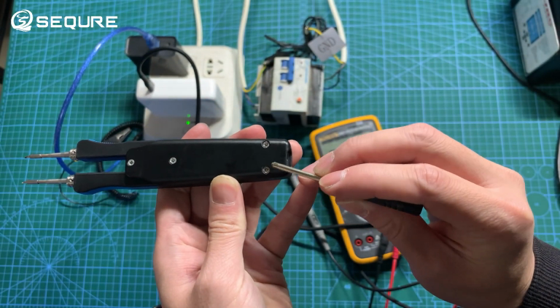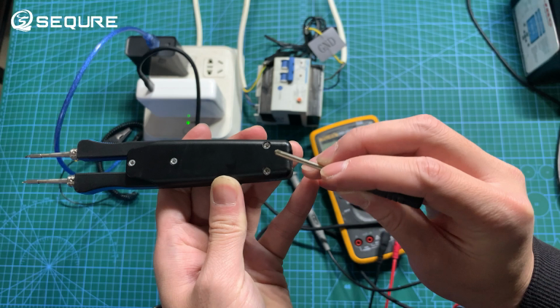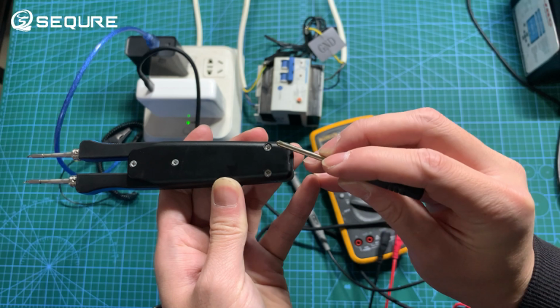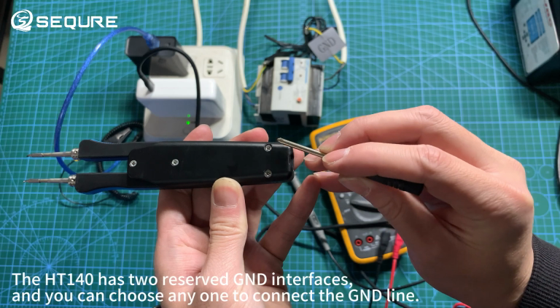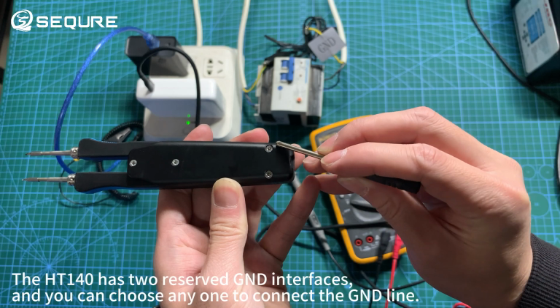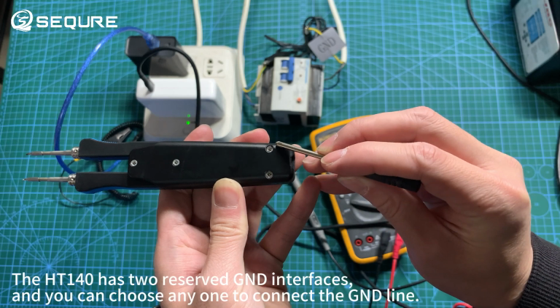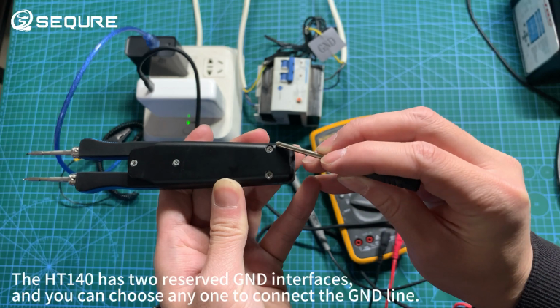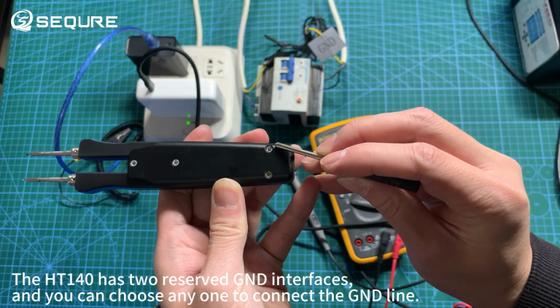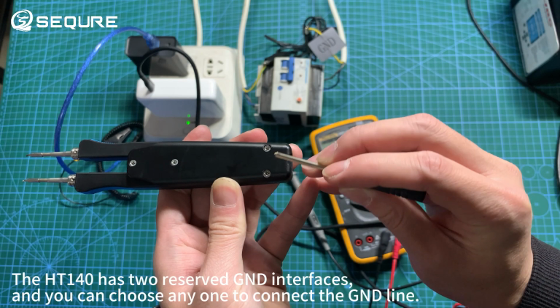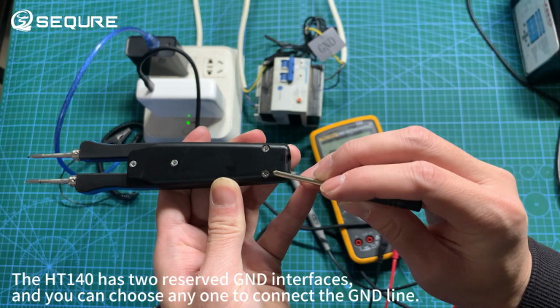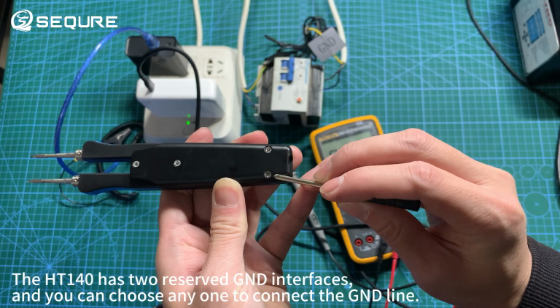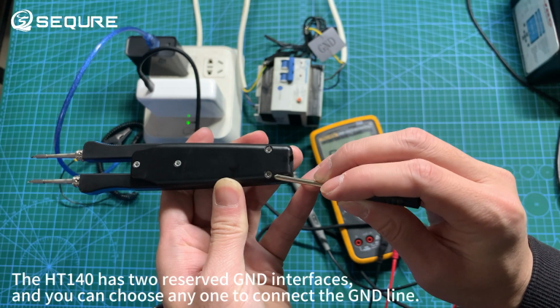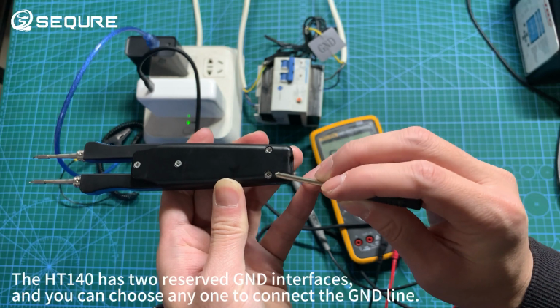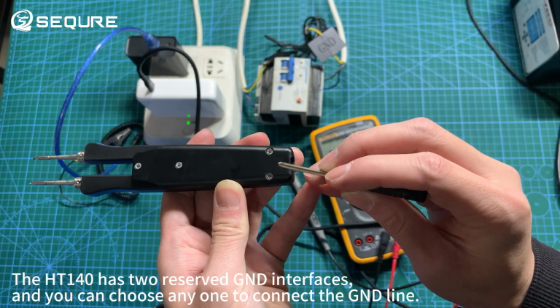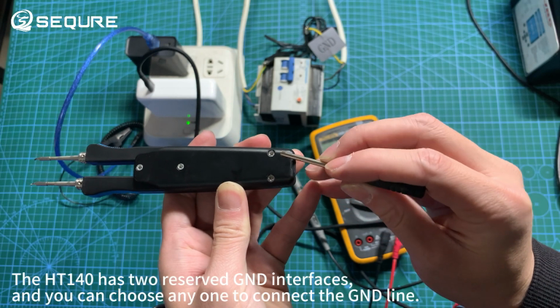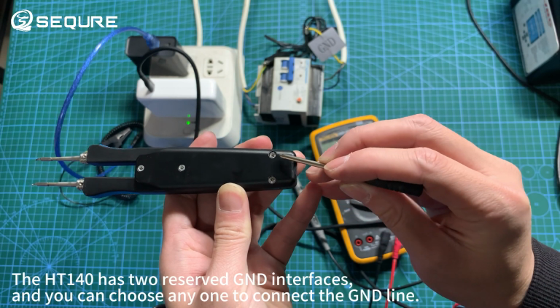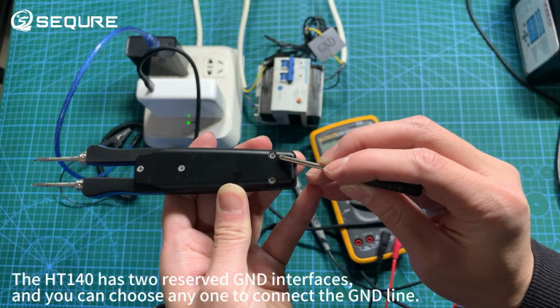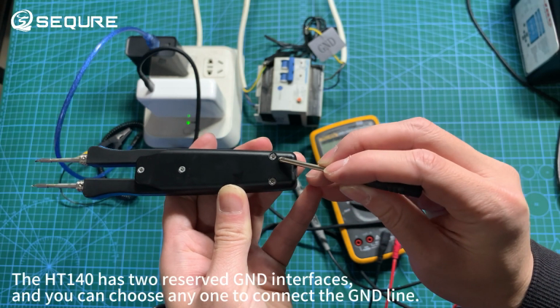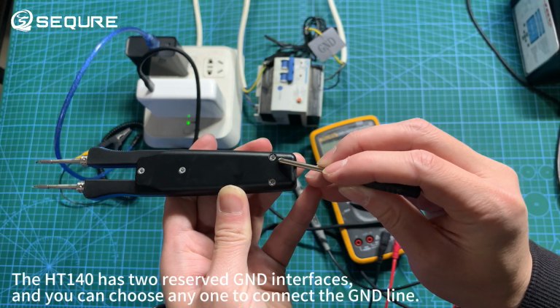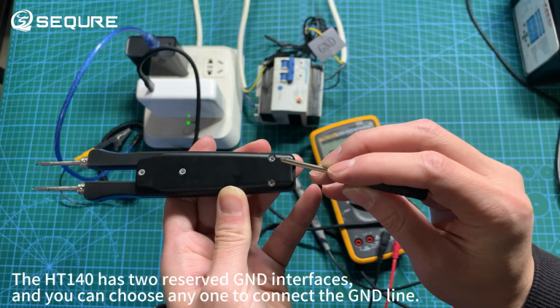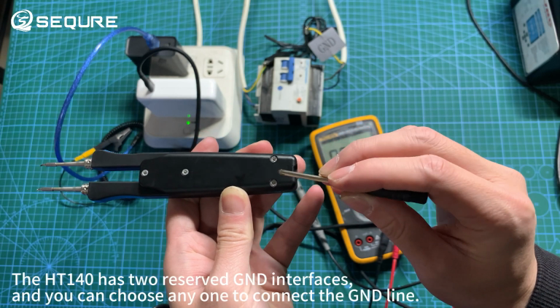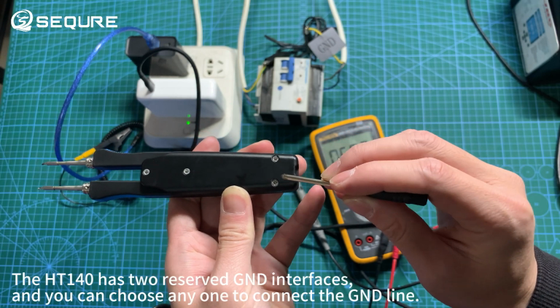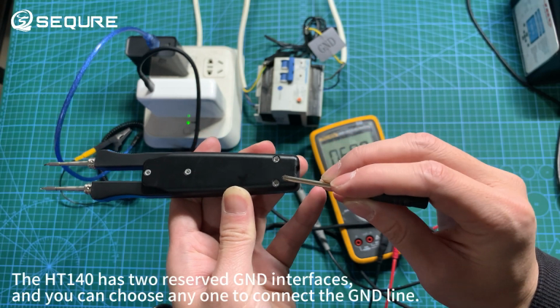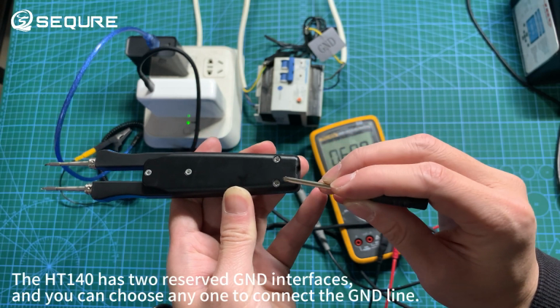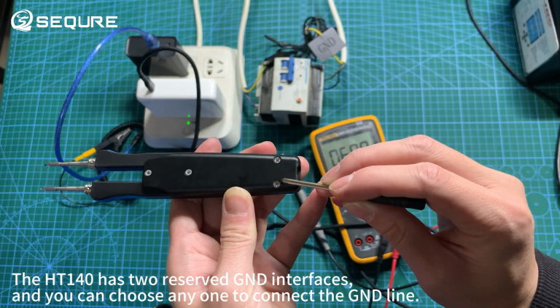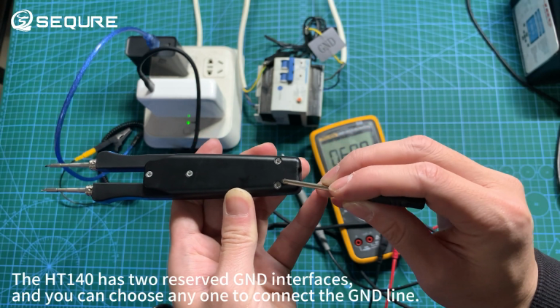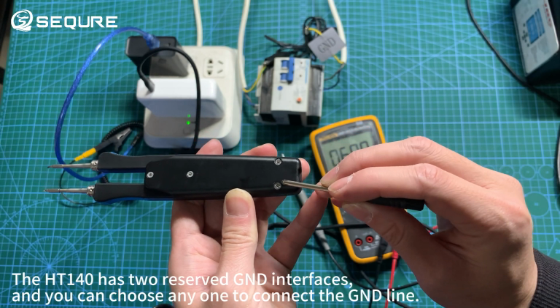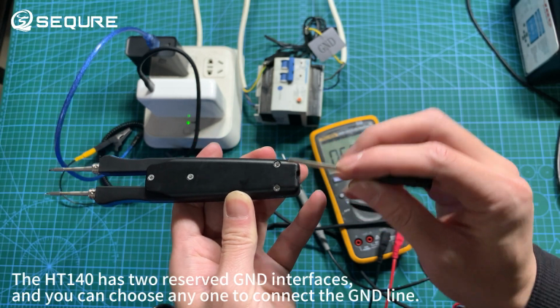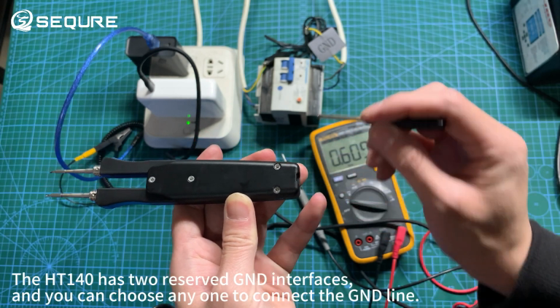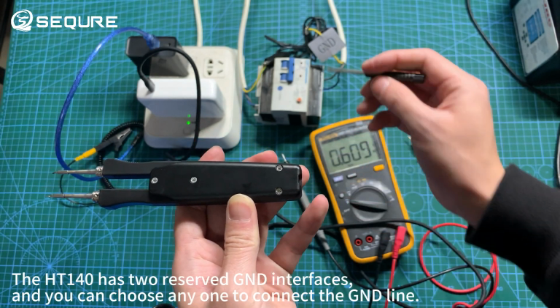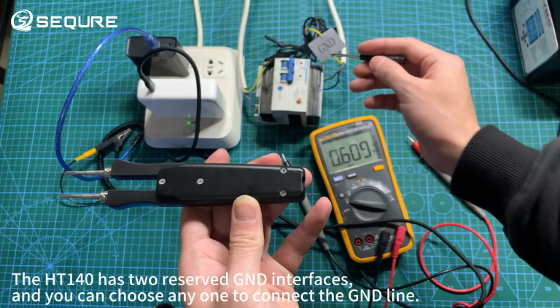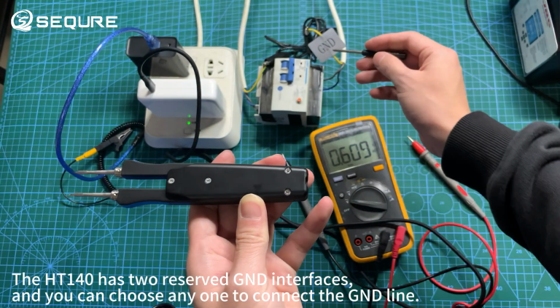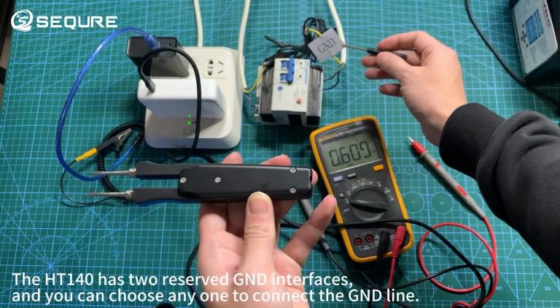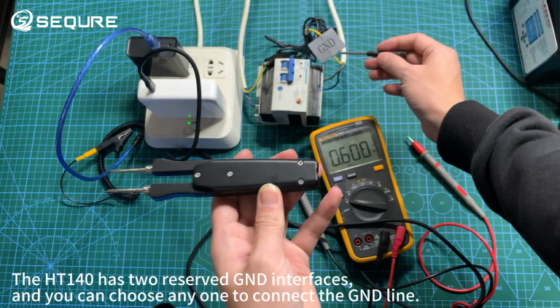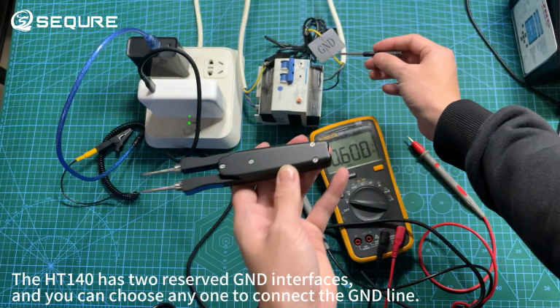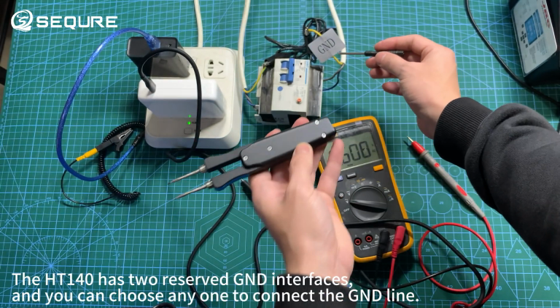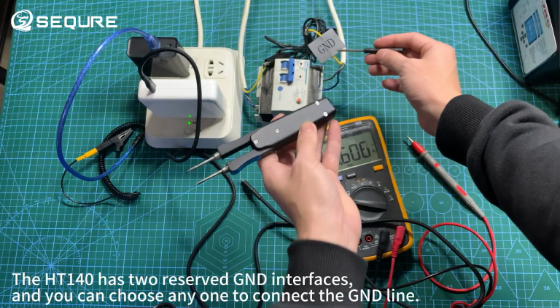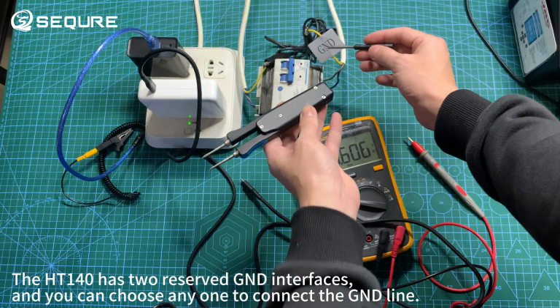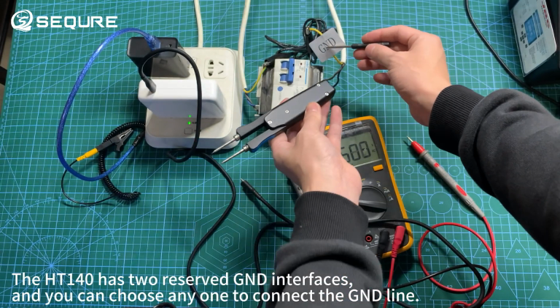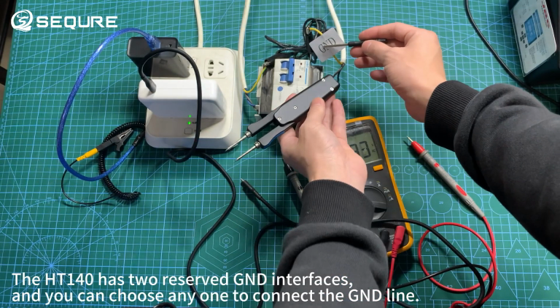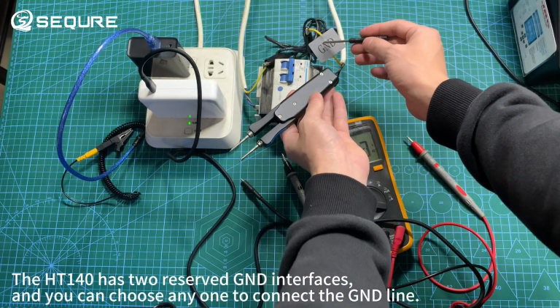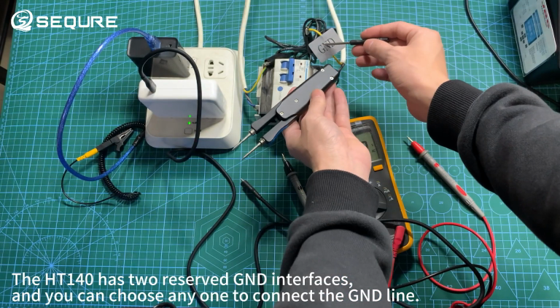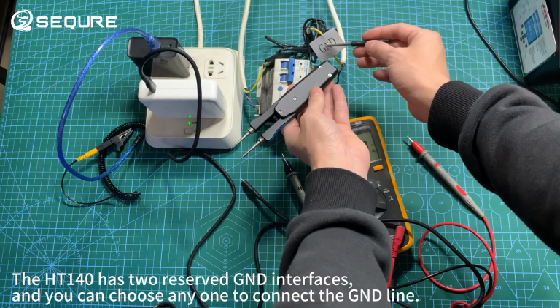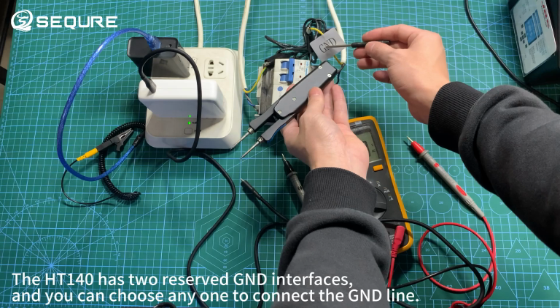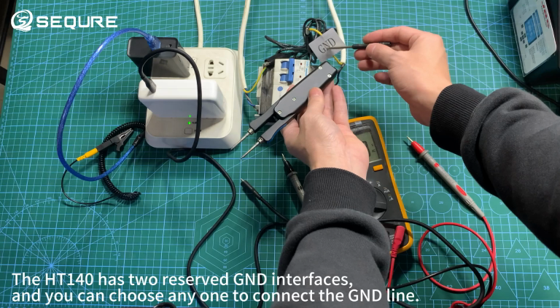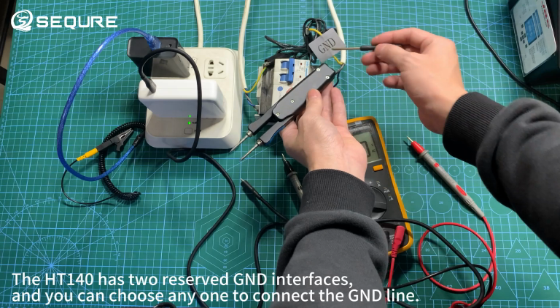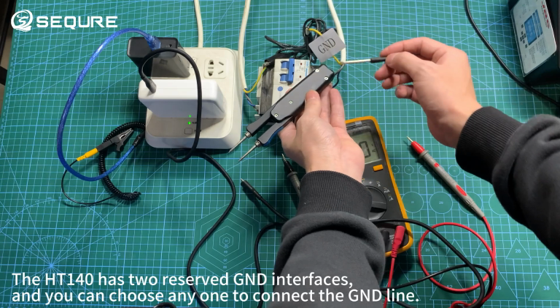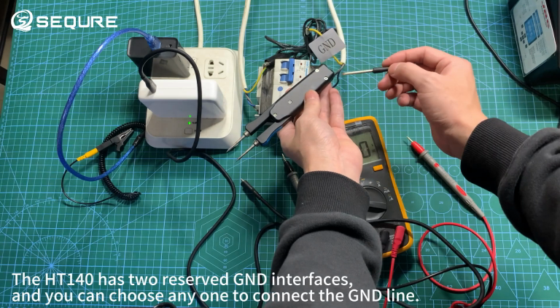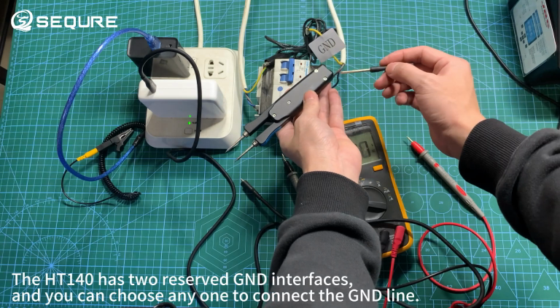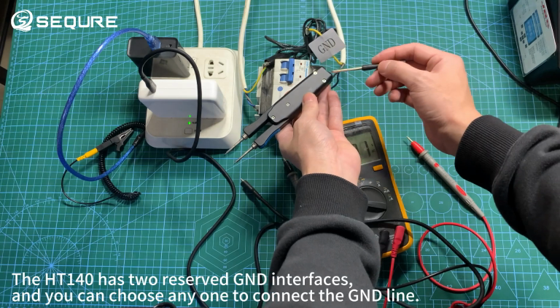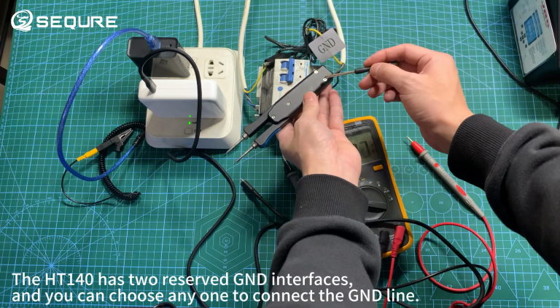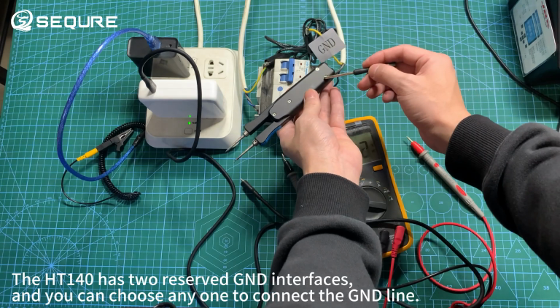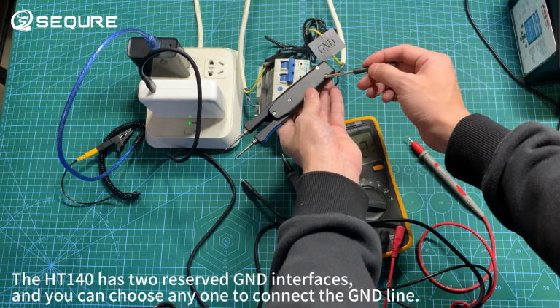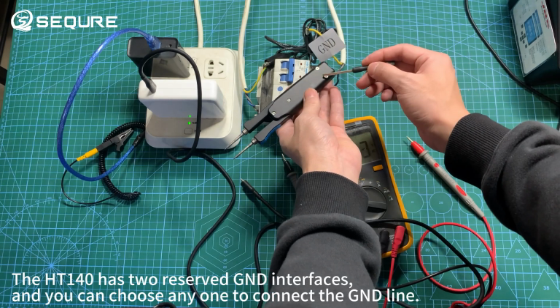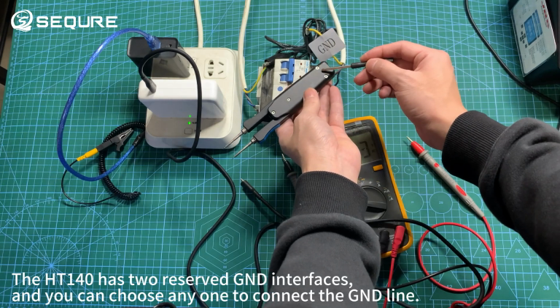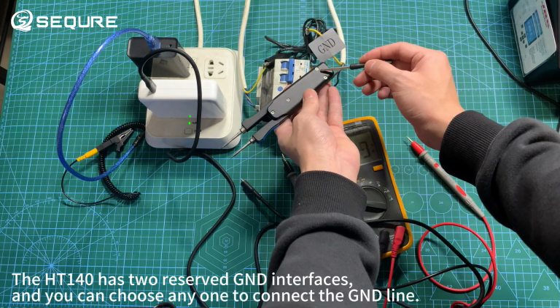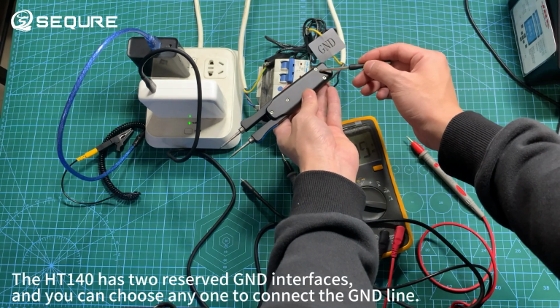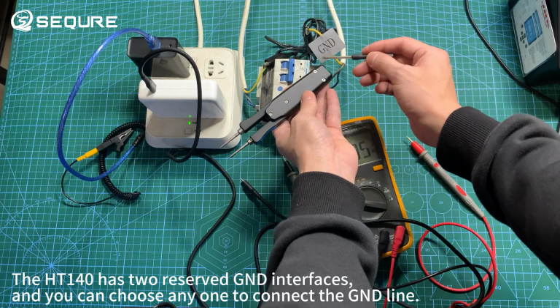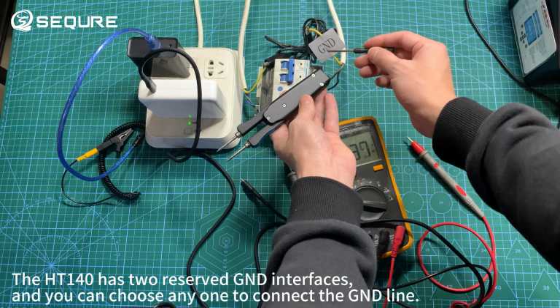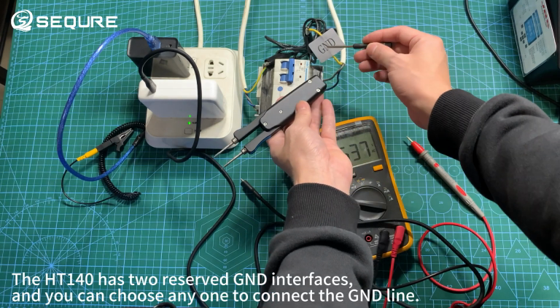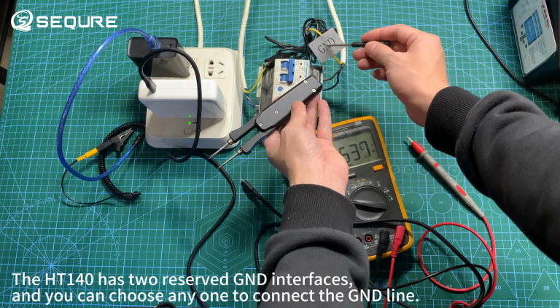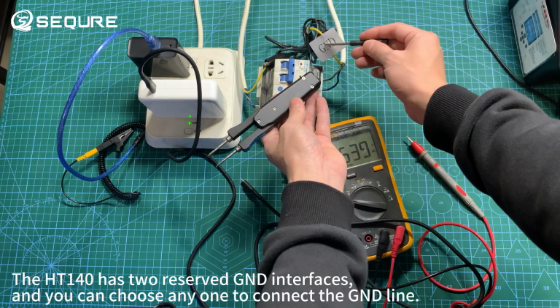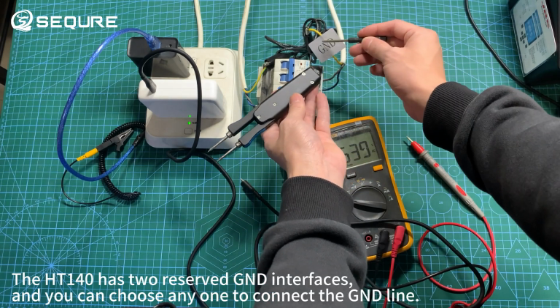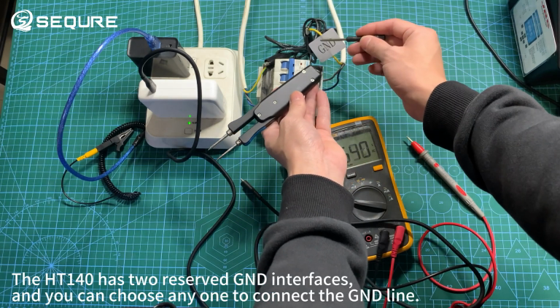The HT1 for O has reserved GND interfaces, and you can choose any one to connect the GND line.